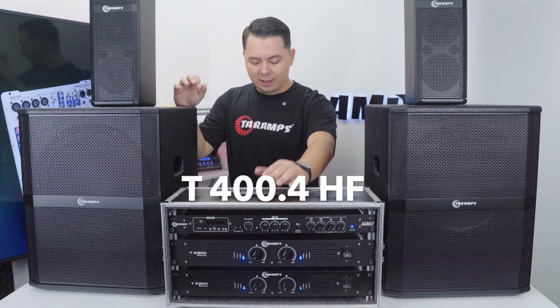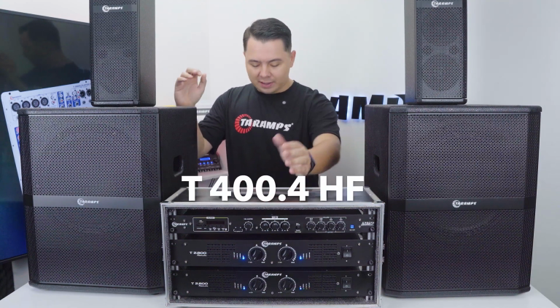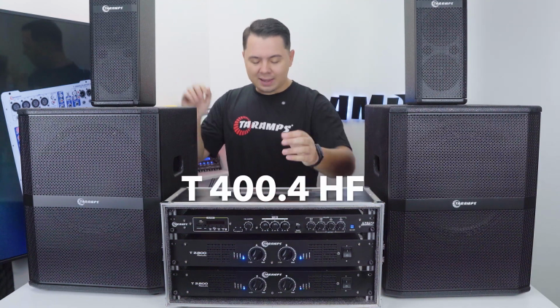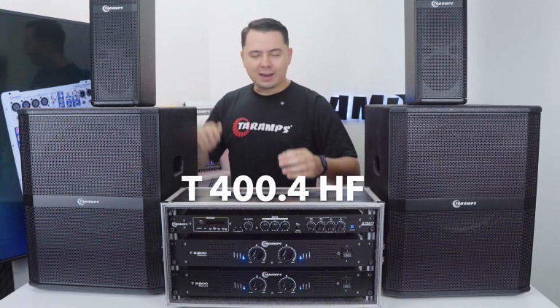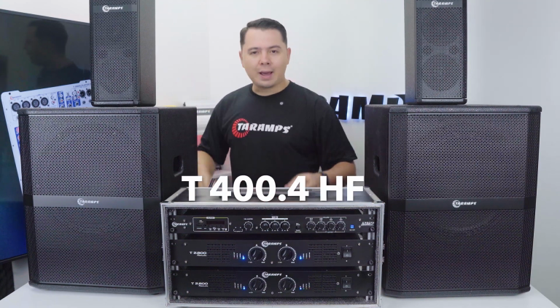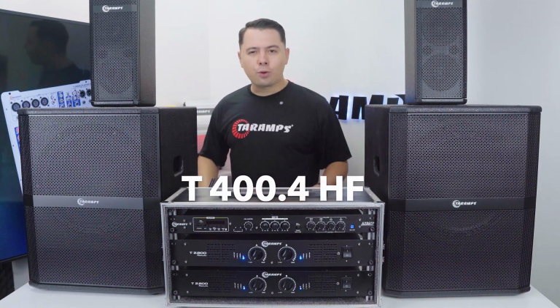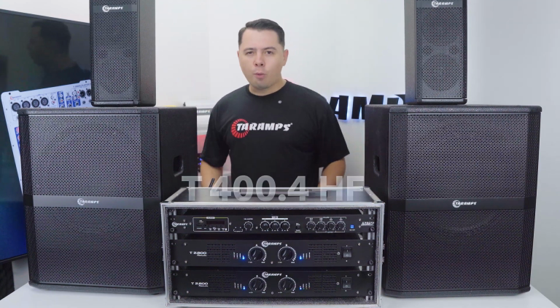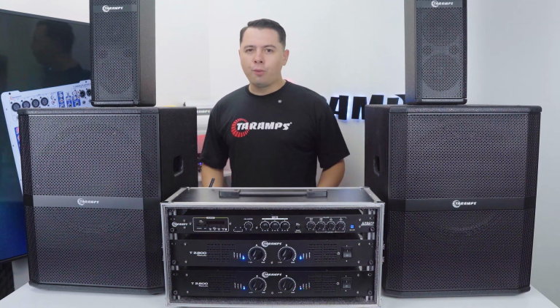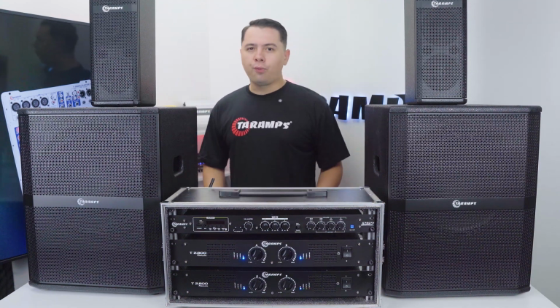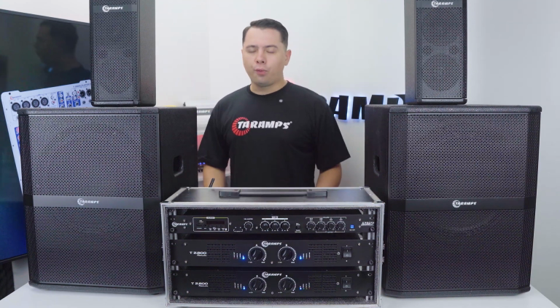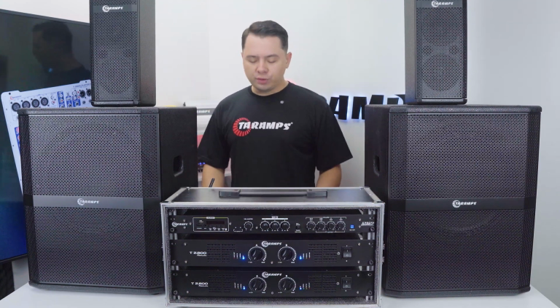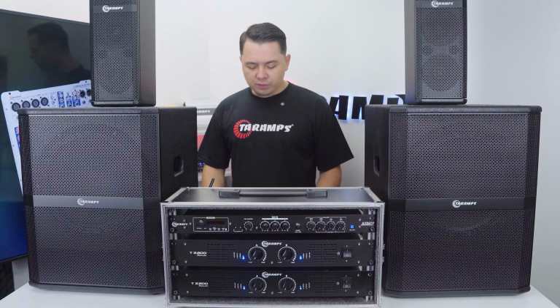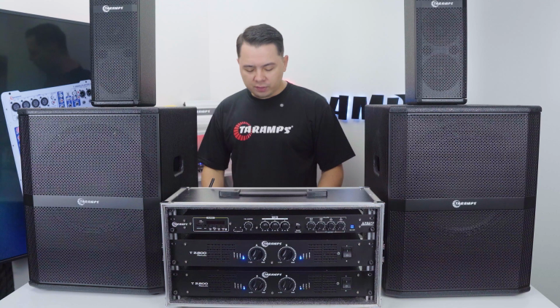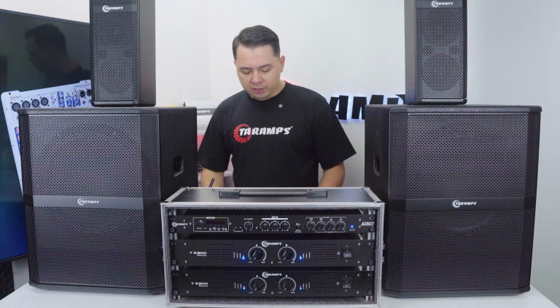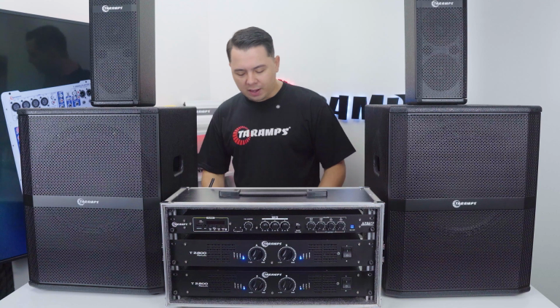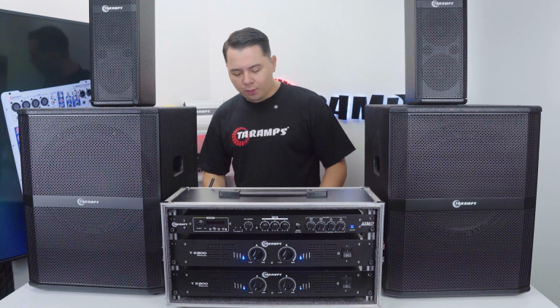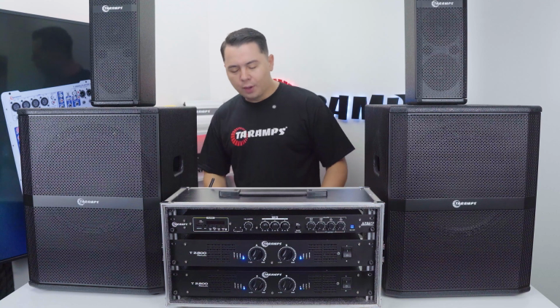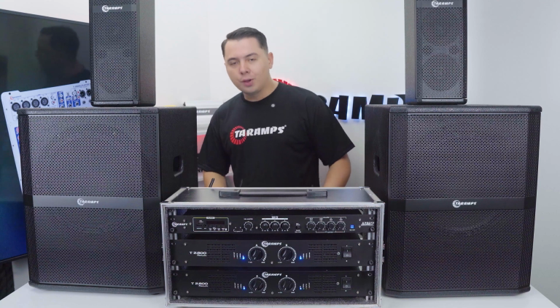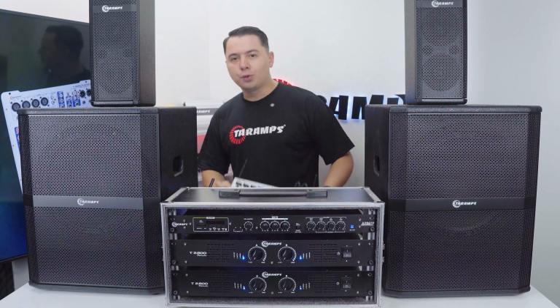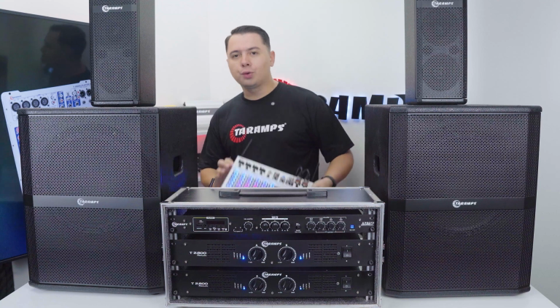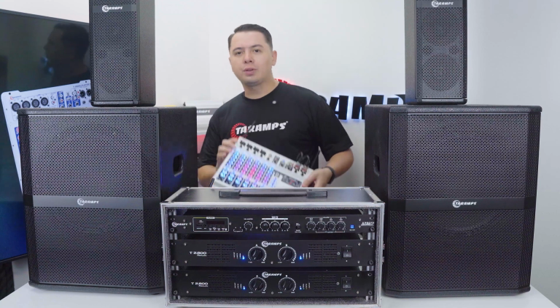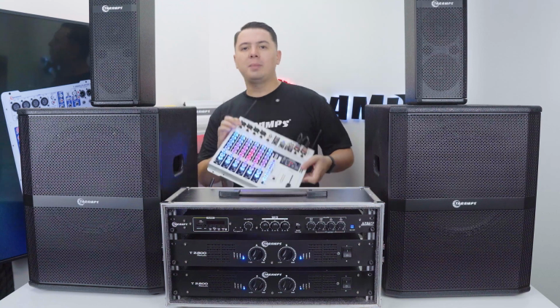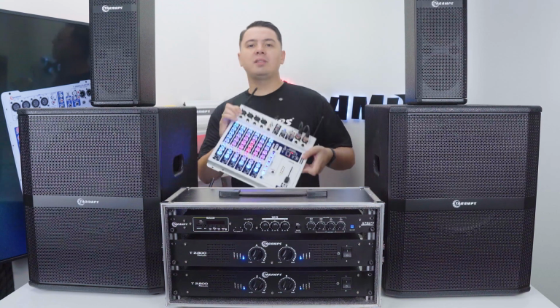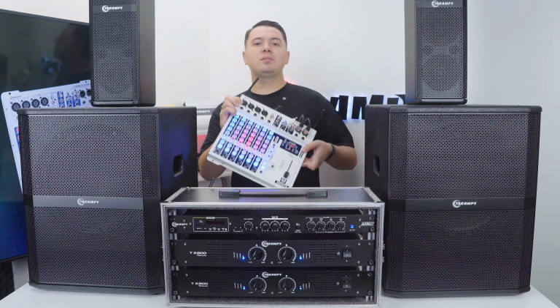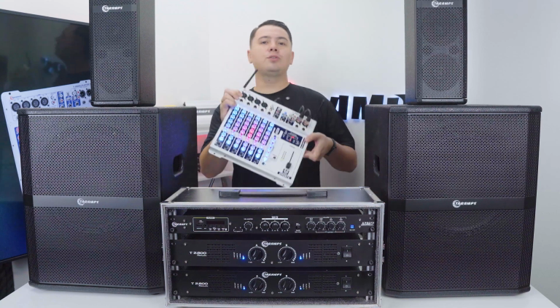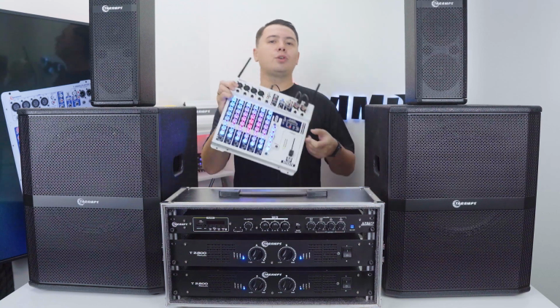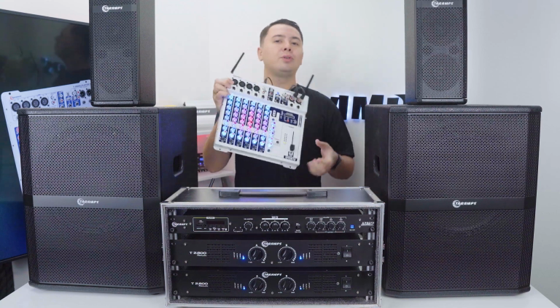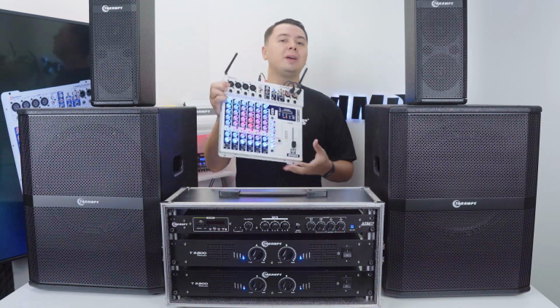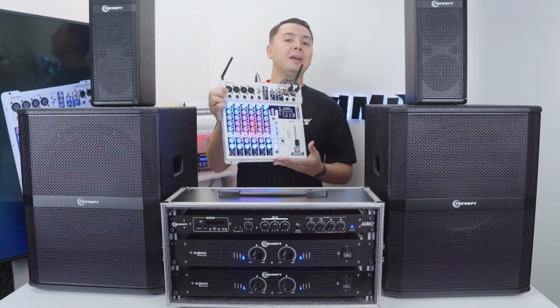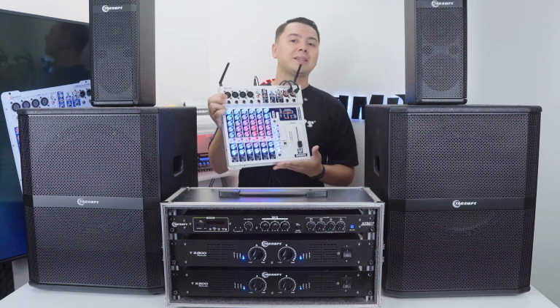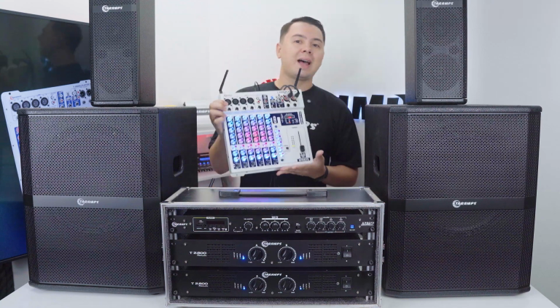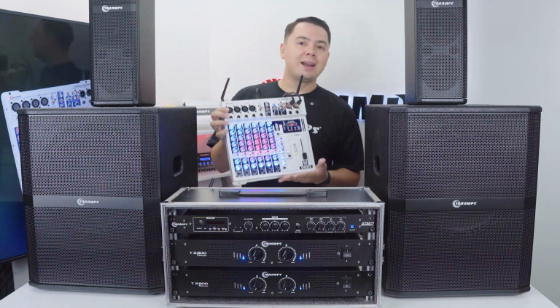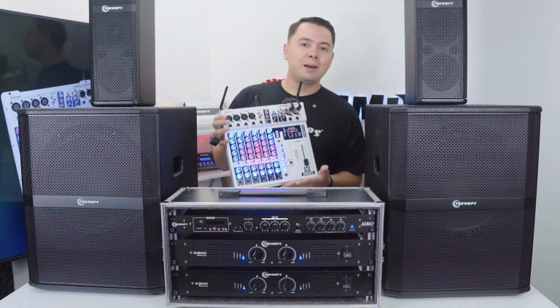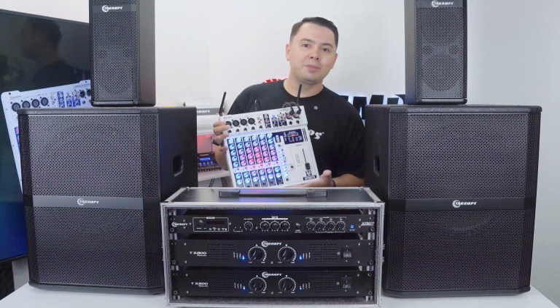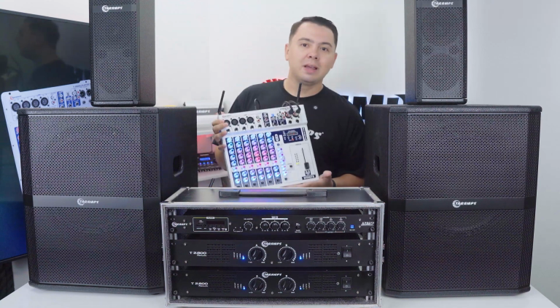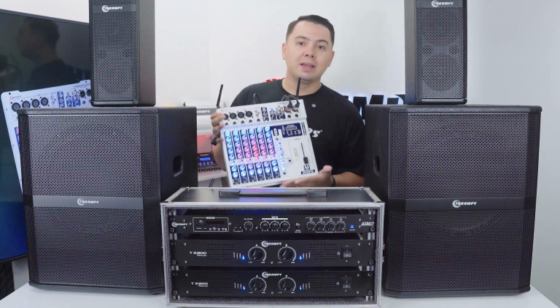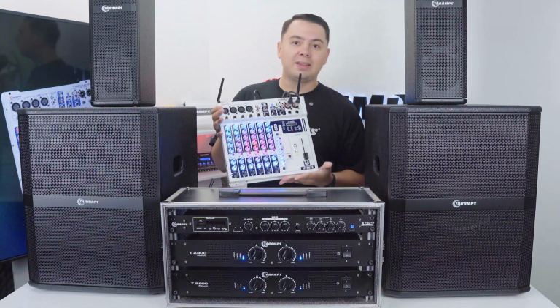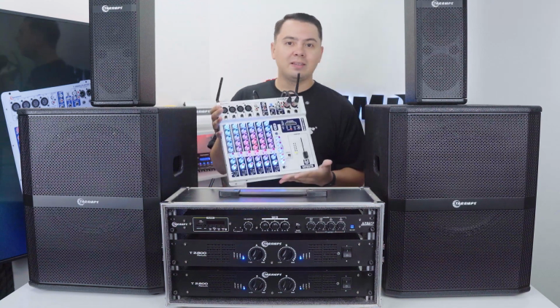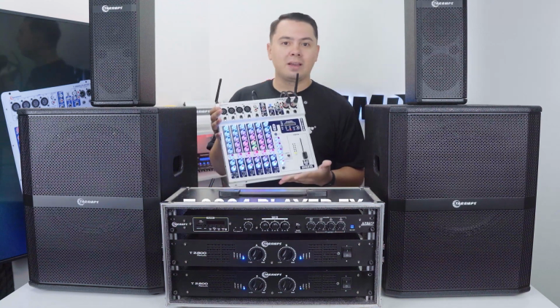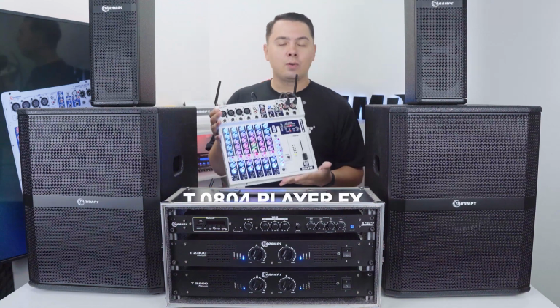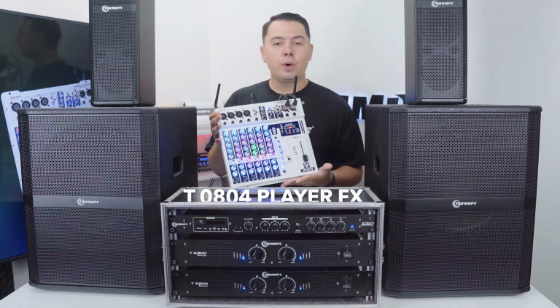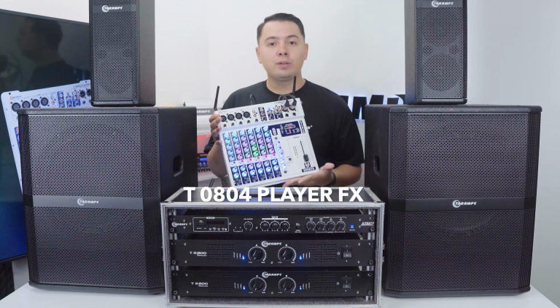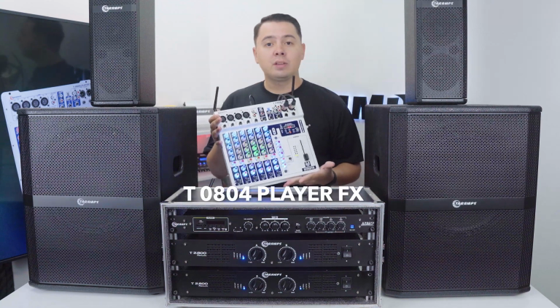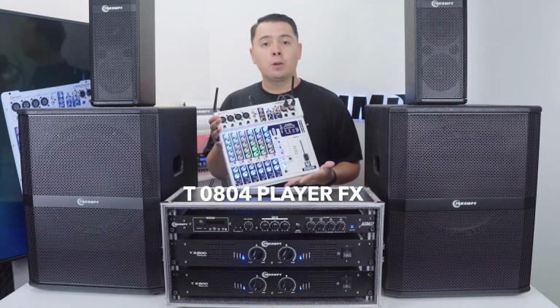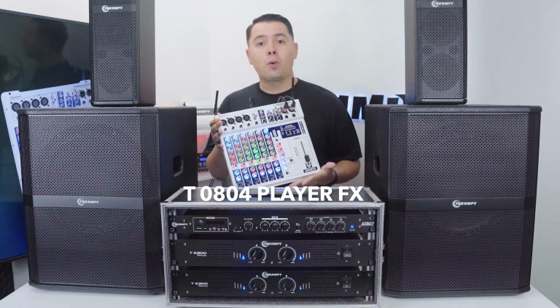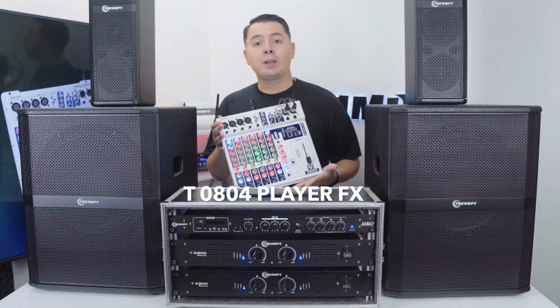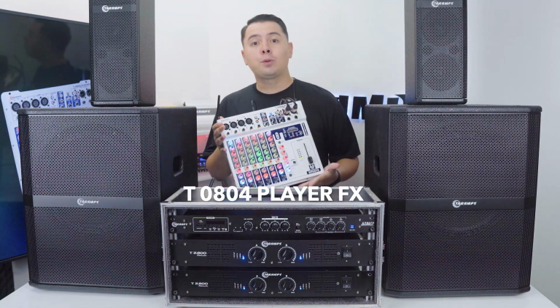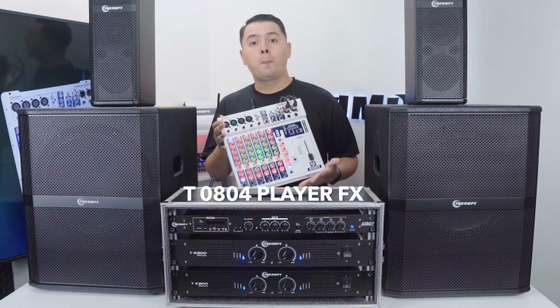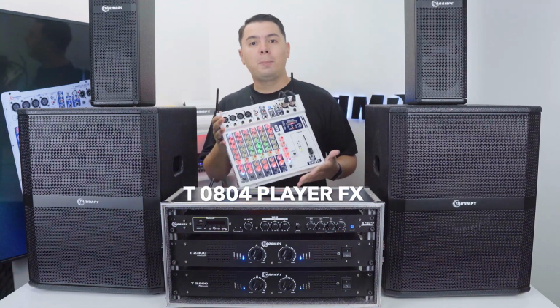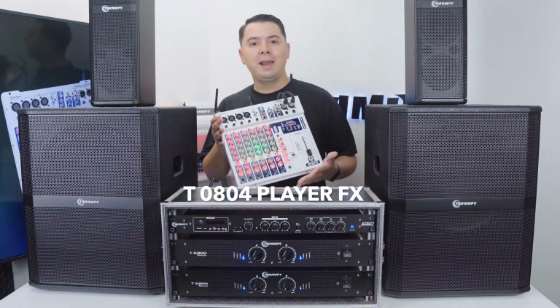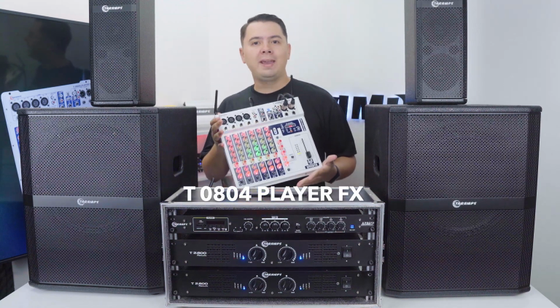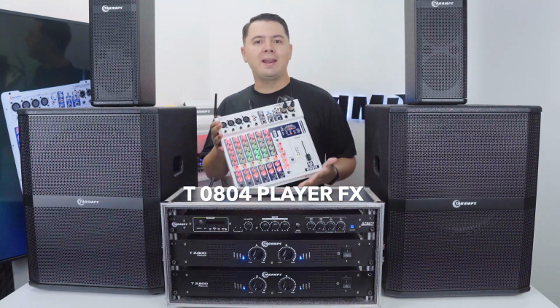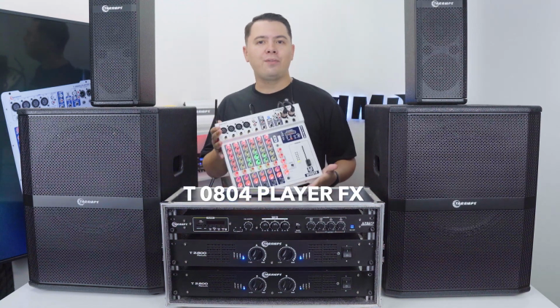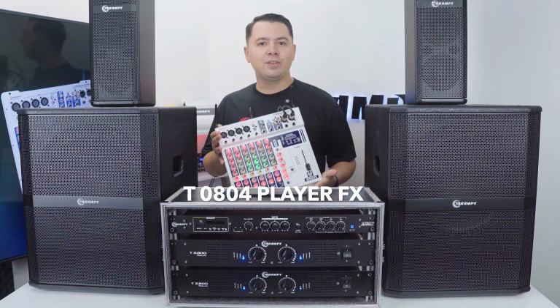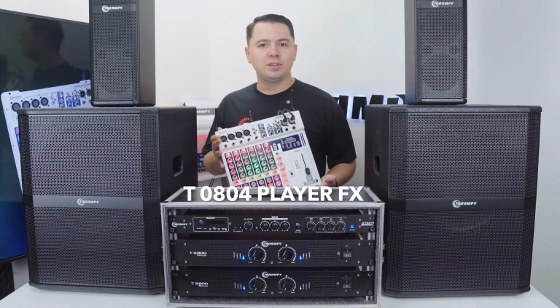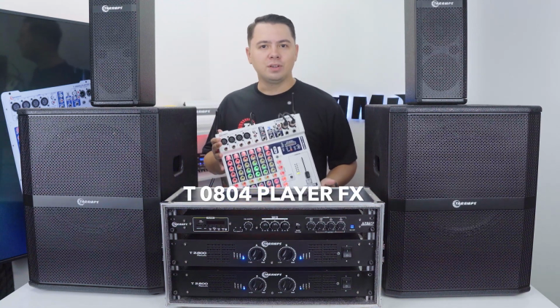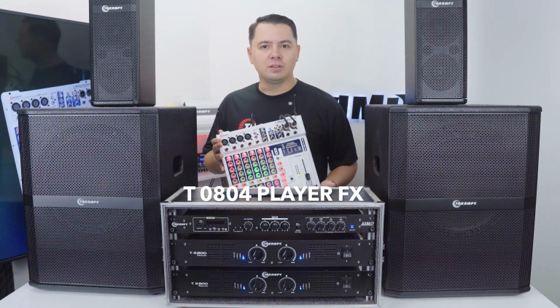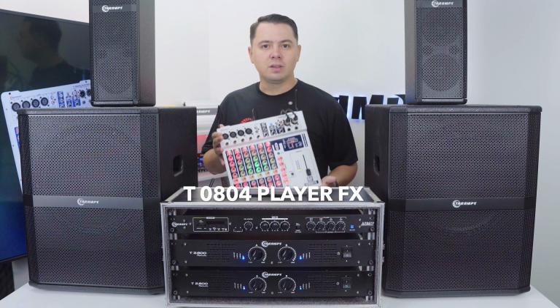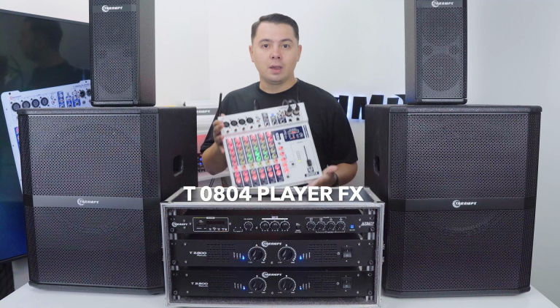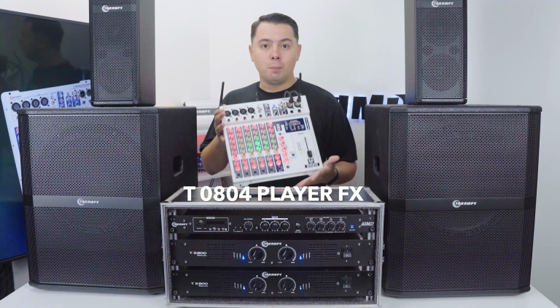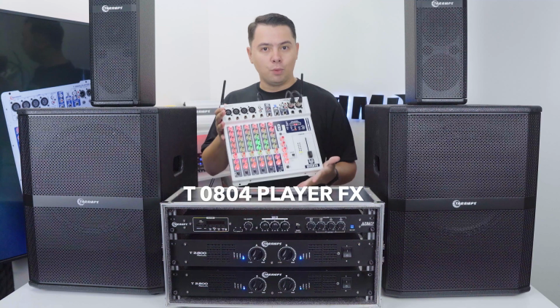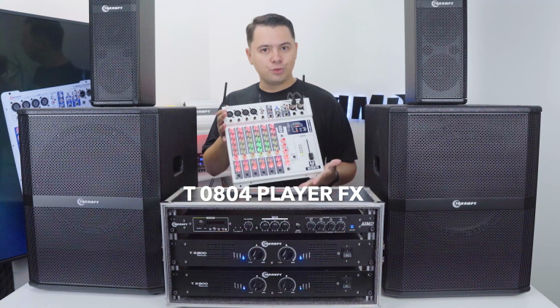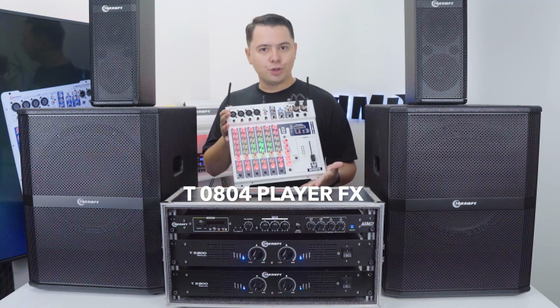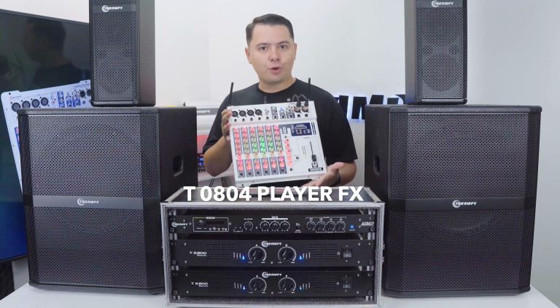To feed signal into our system, I'm using the Taramps T0804 Player FX multicolor mixer.